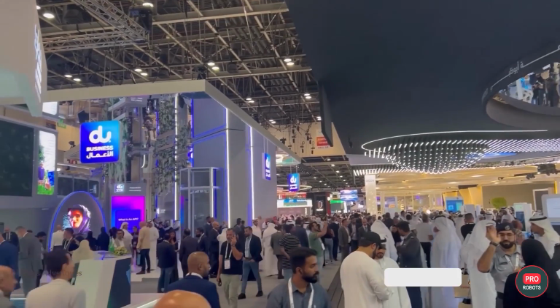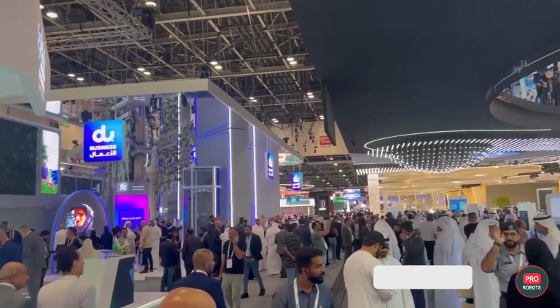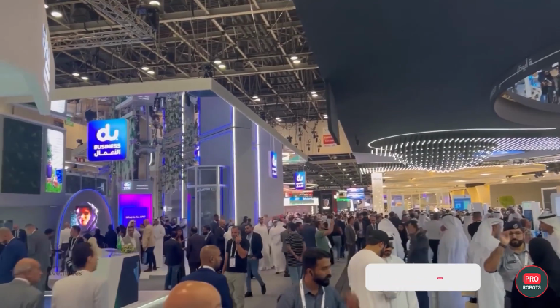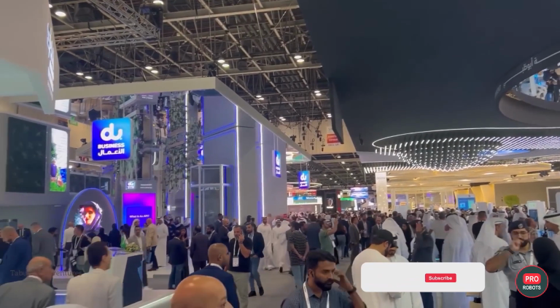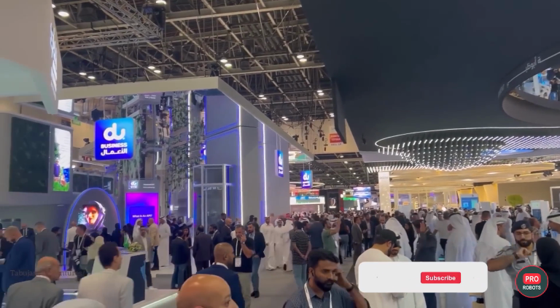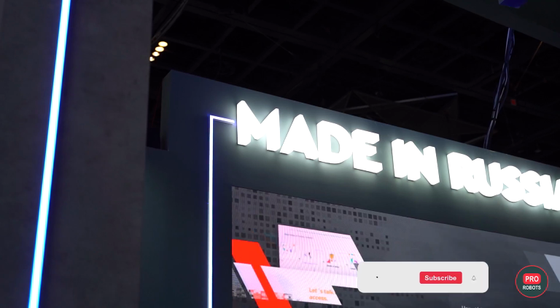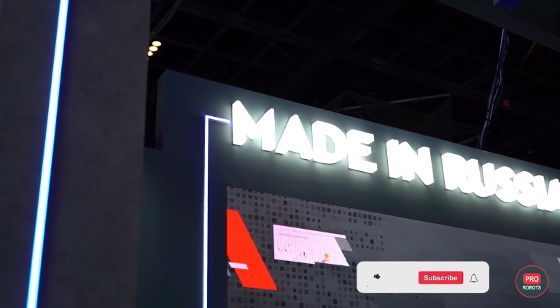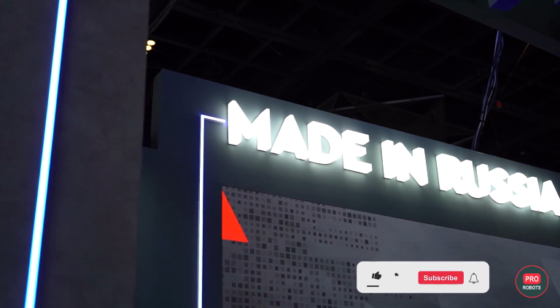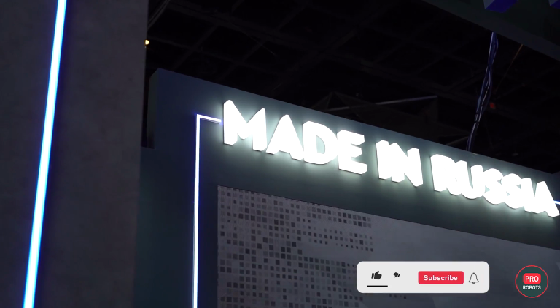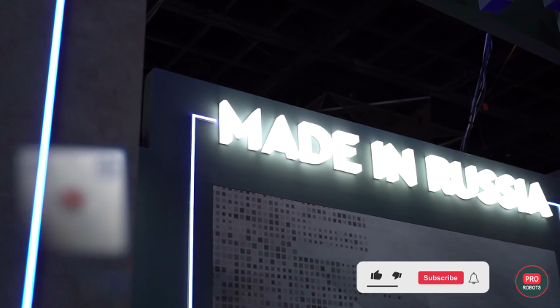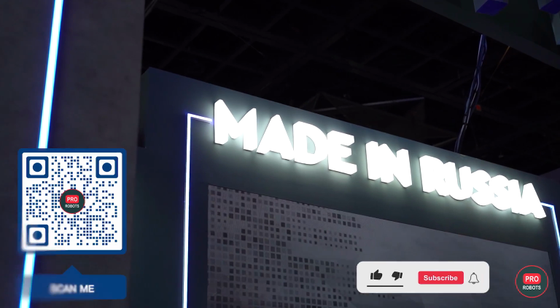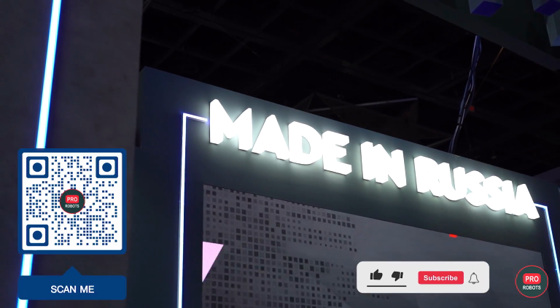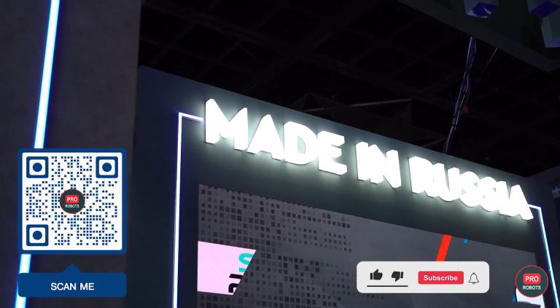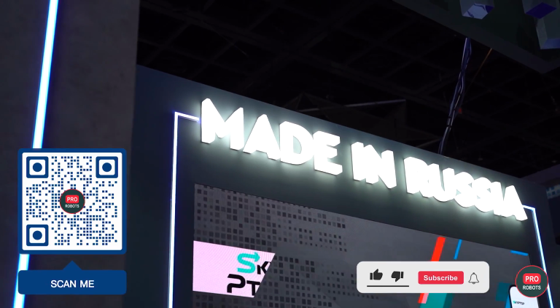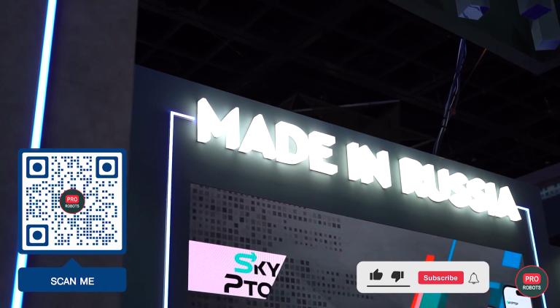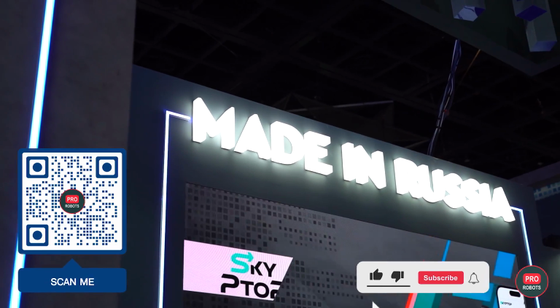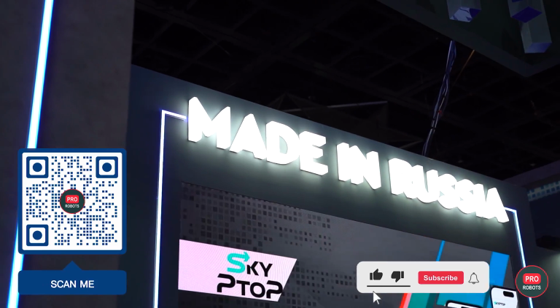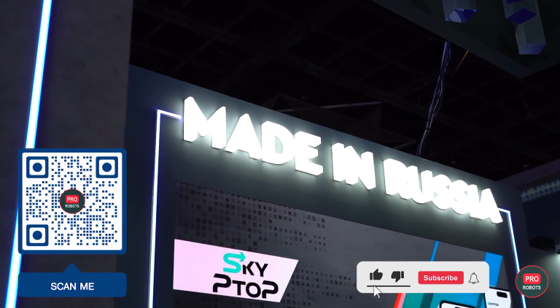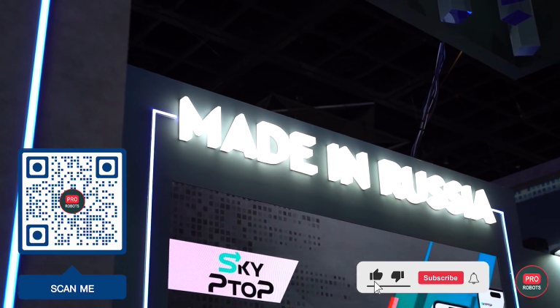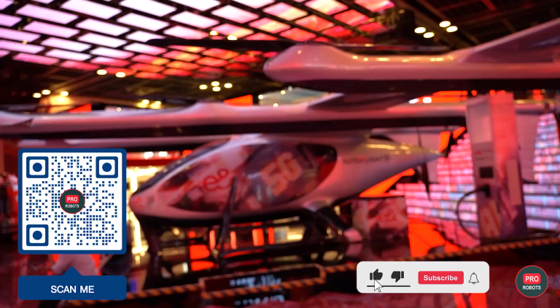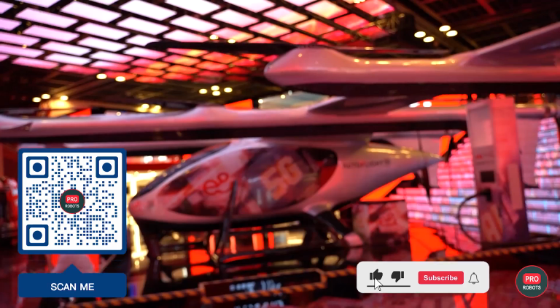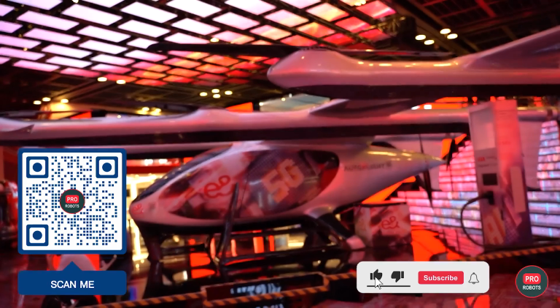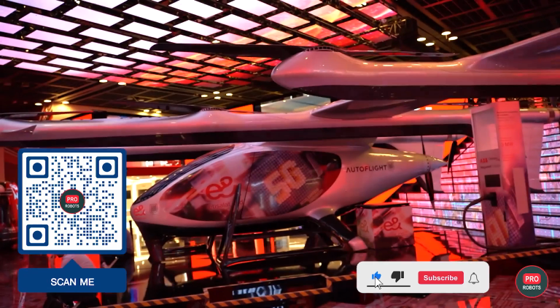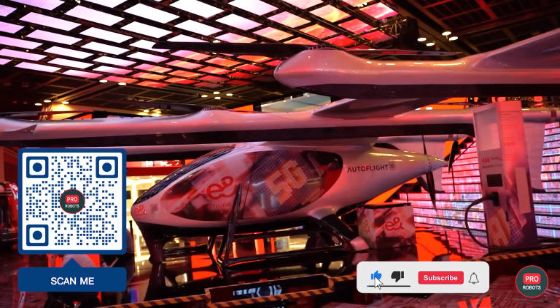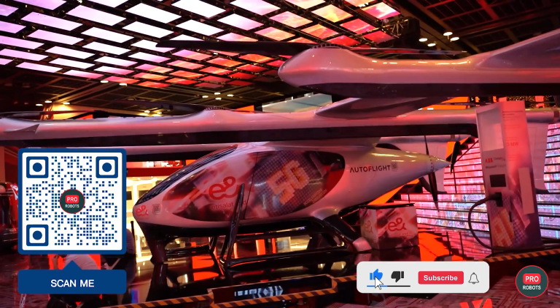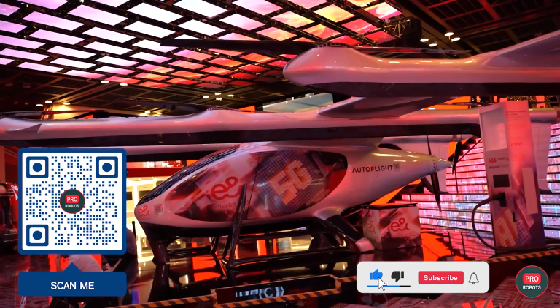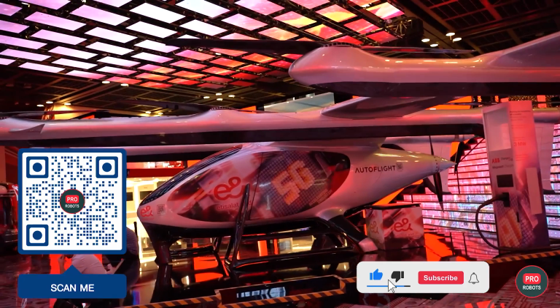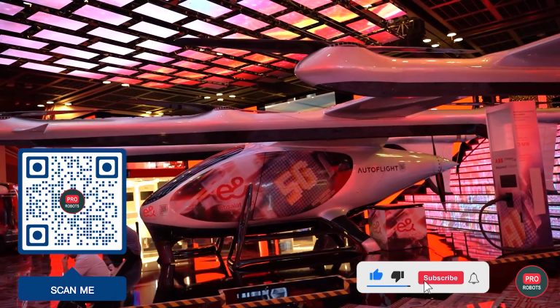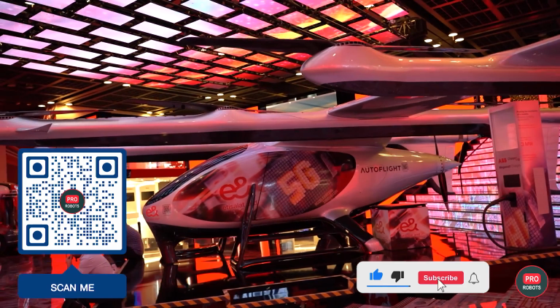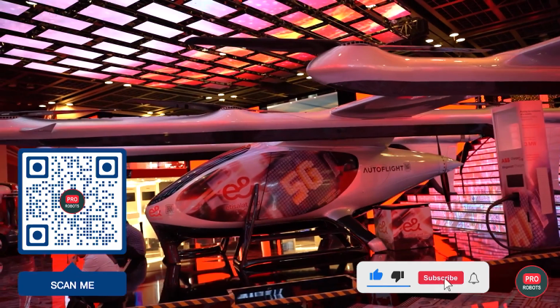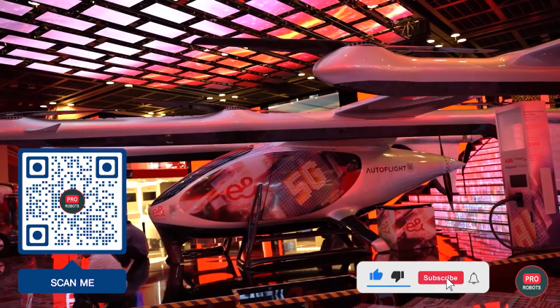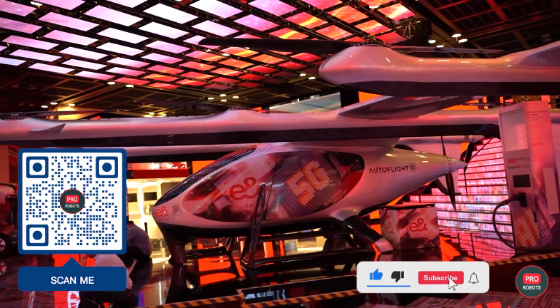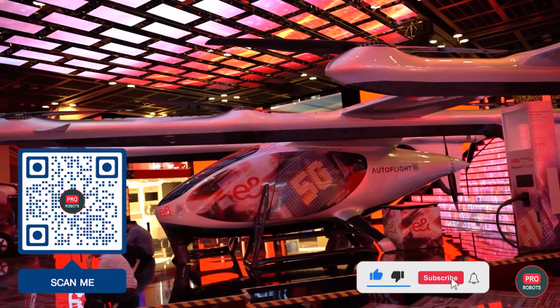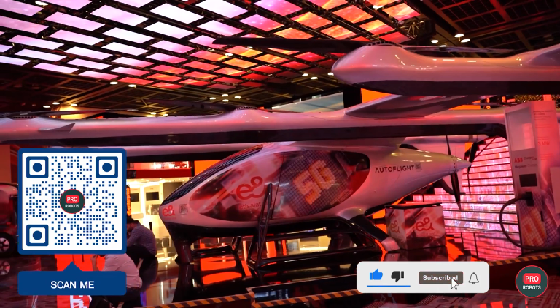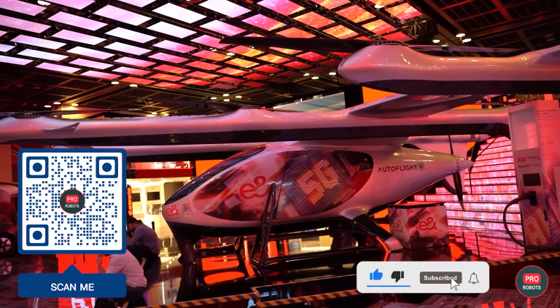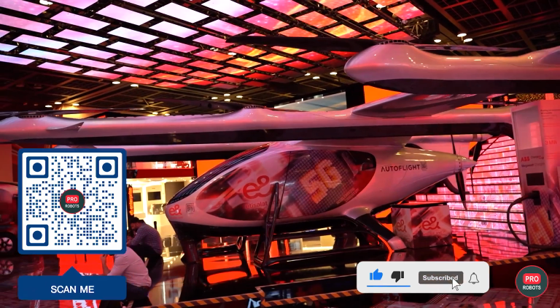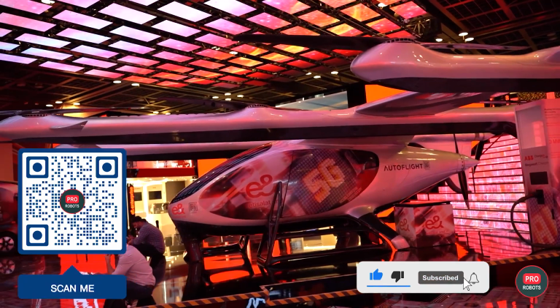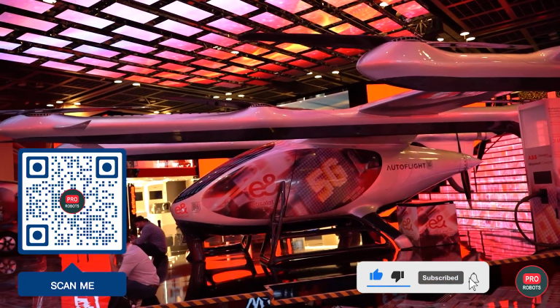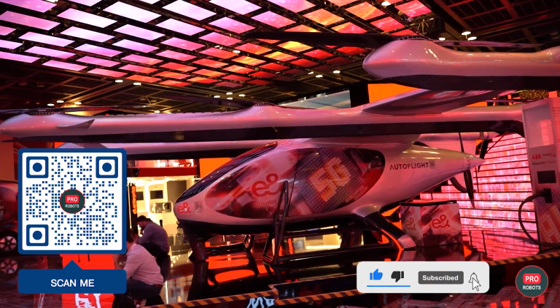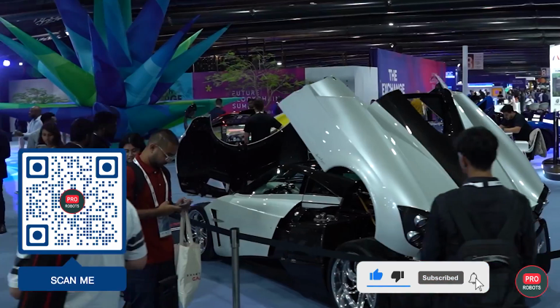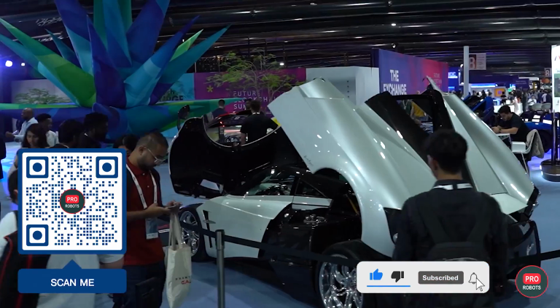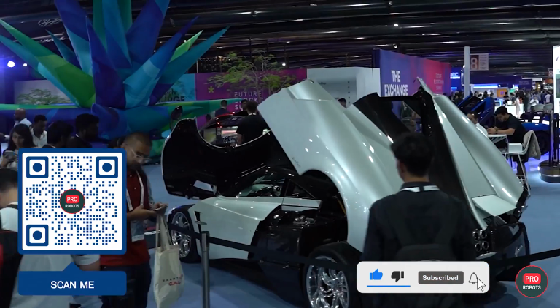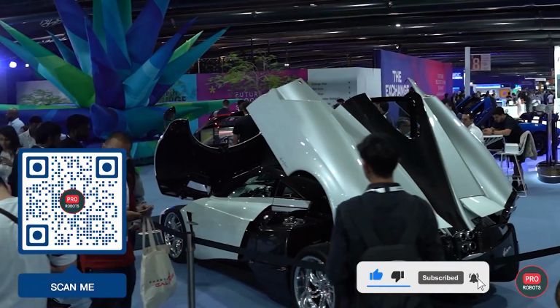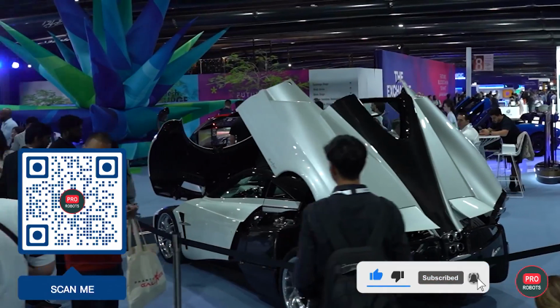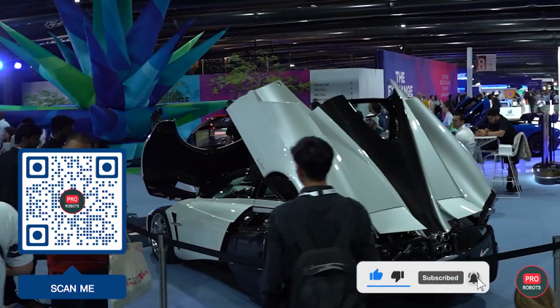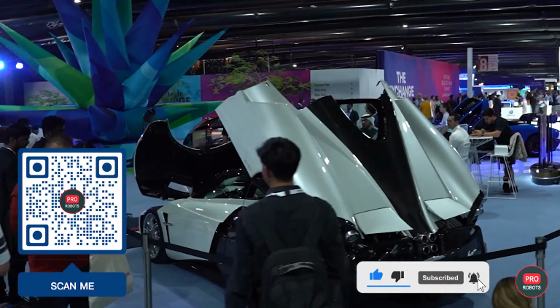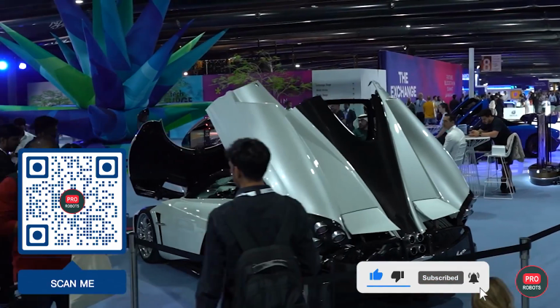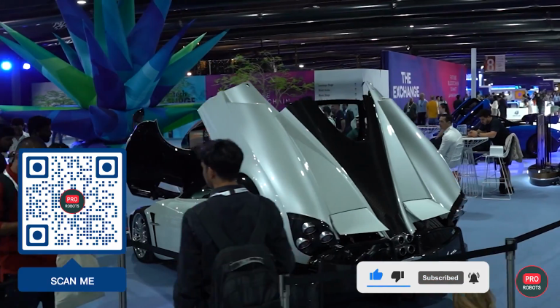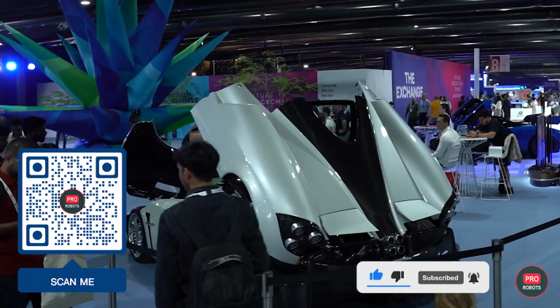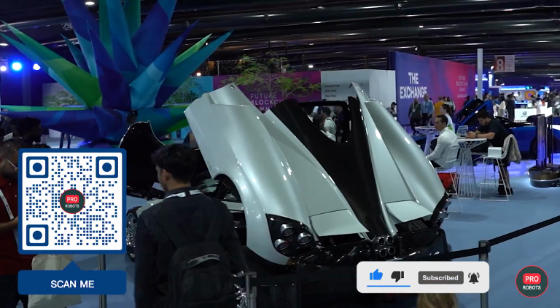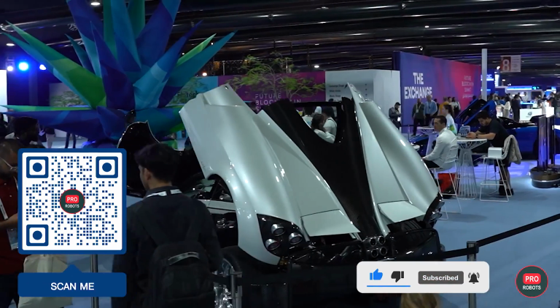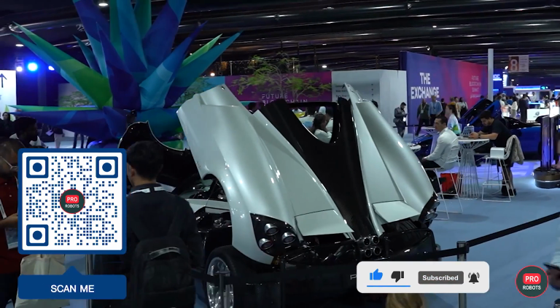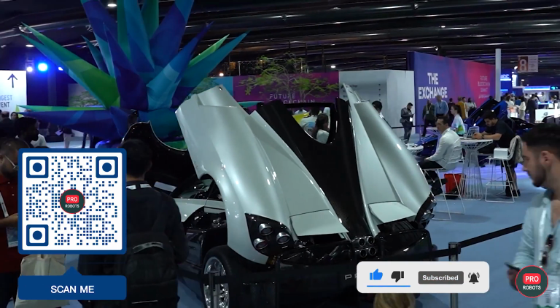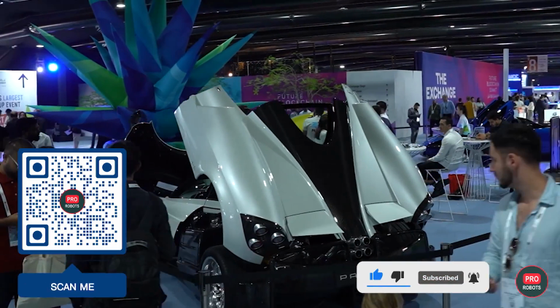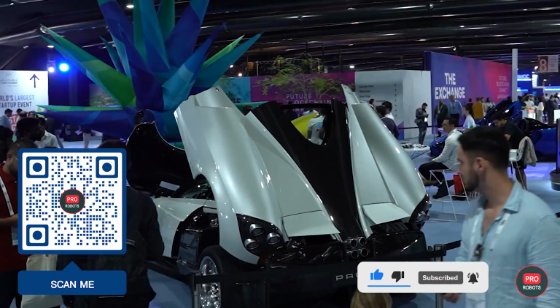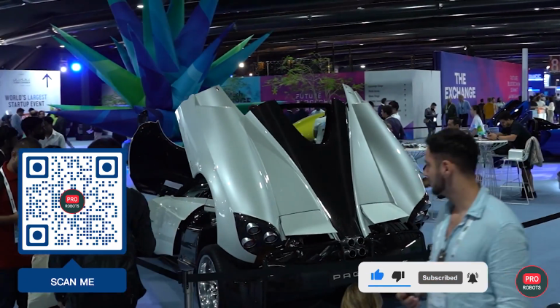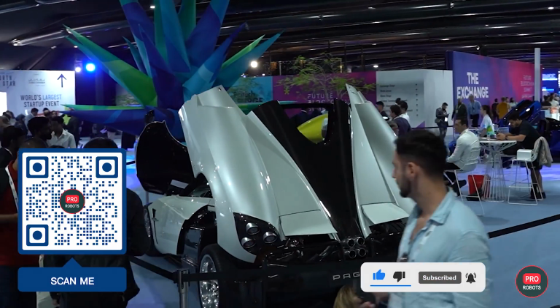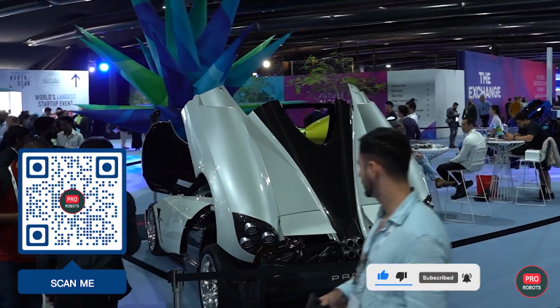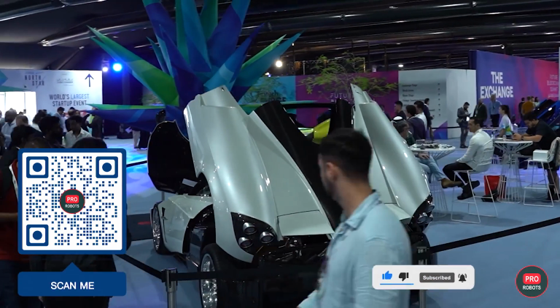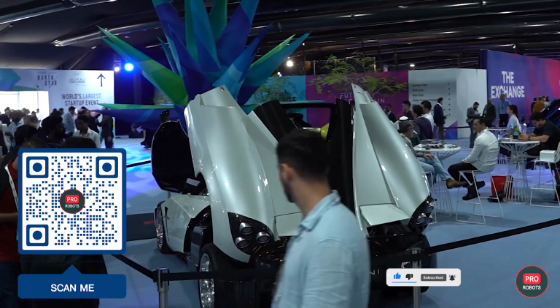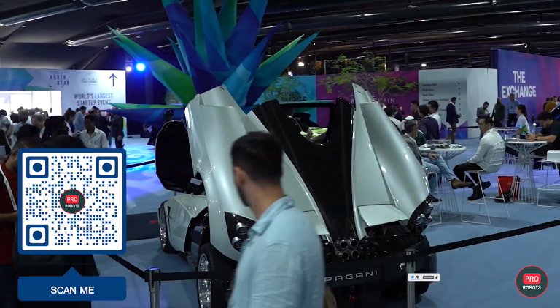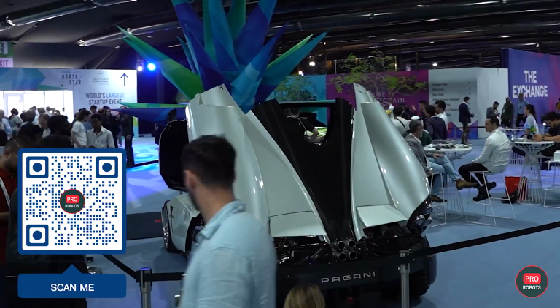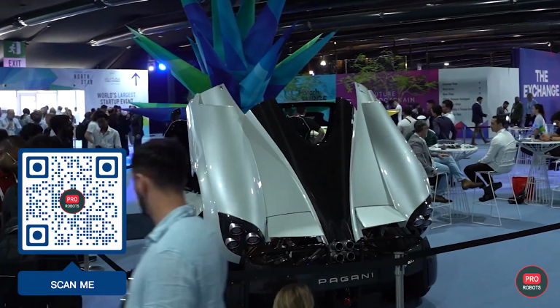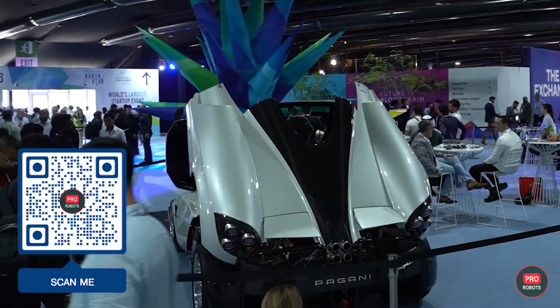How did you like JITEX 2023? Write in the comments, subscribe to the channel, and don't miss our new releases from the world of high tech!